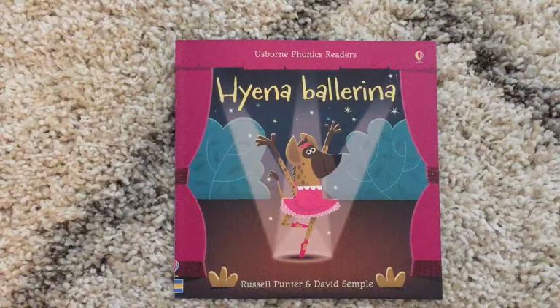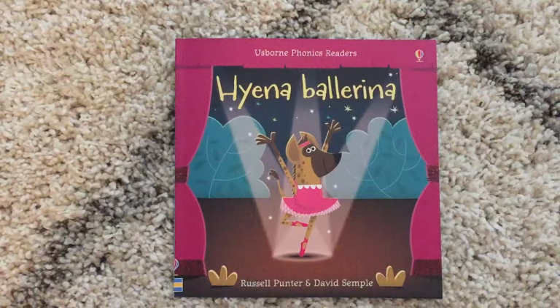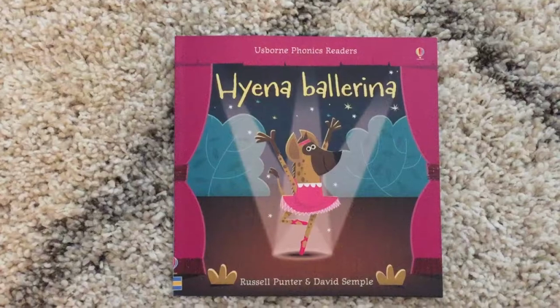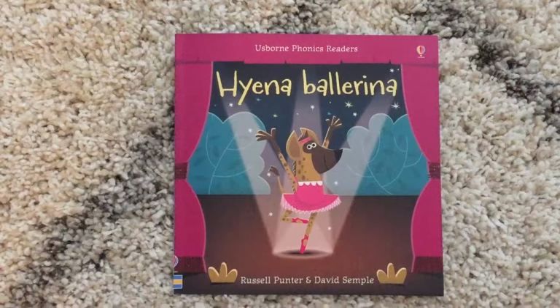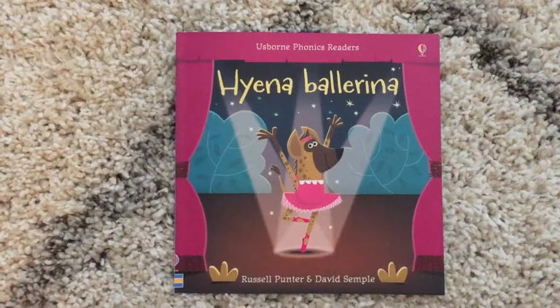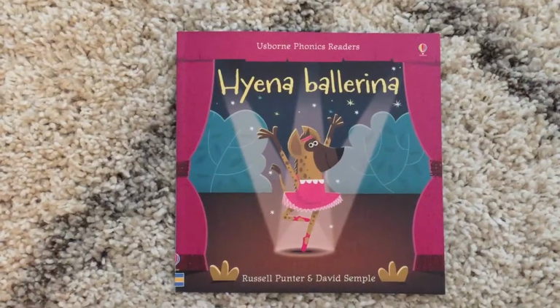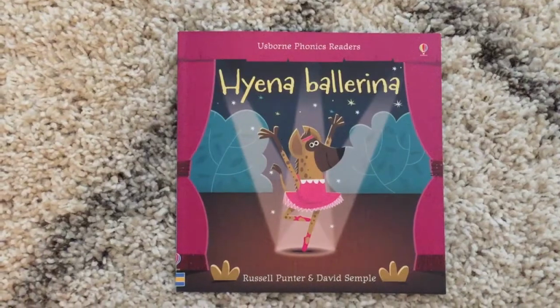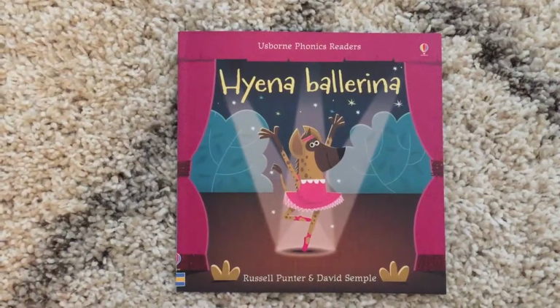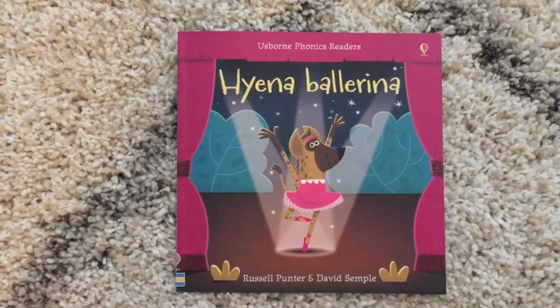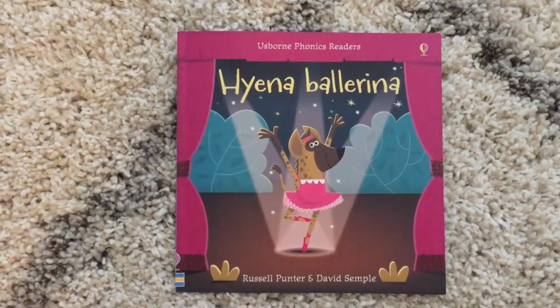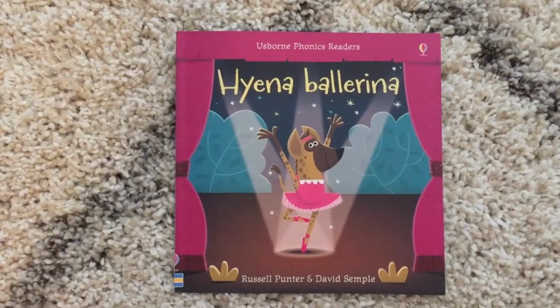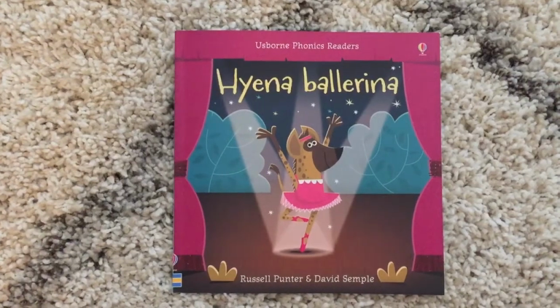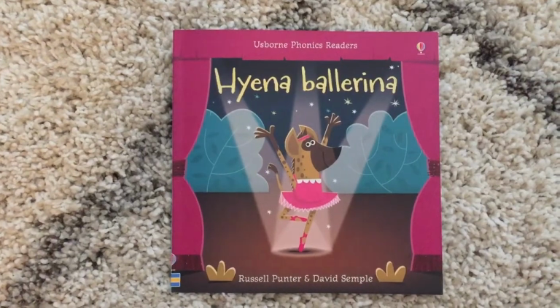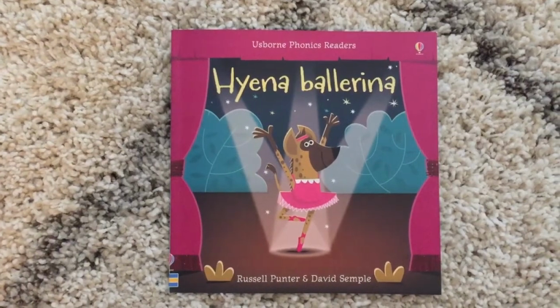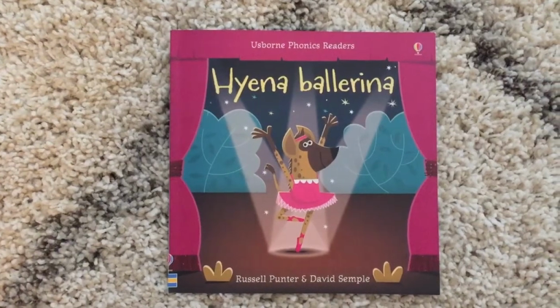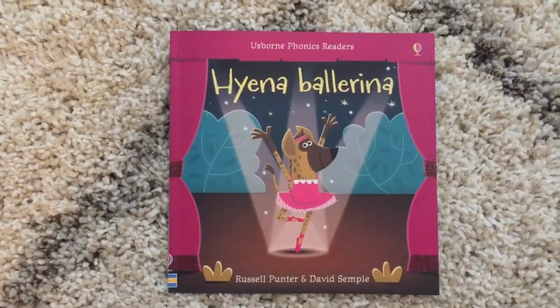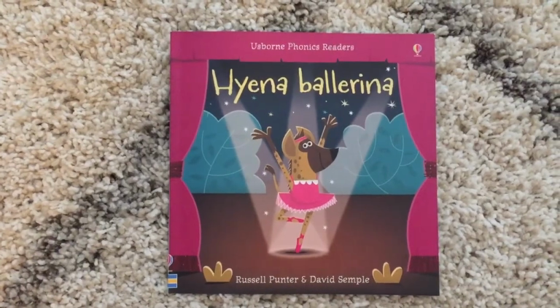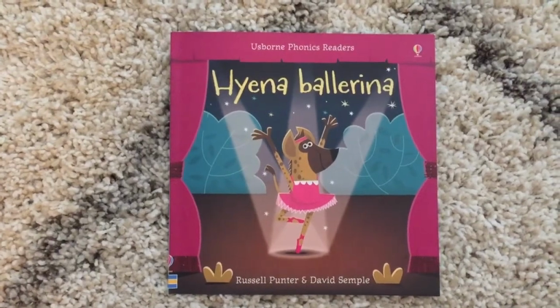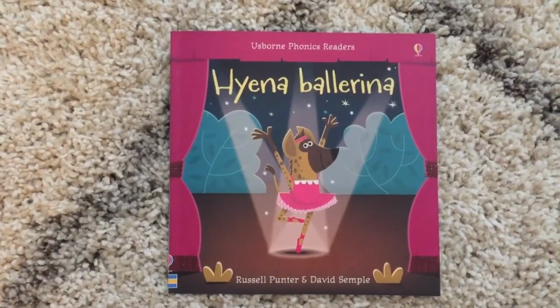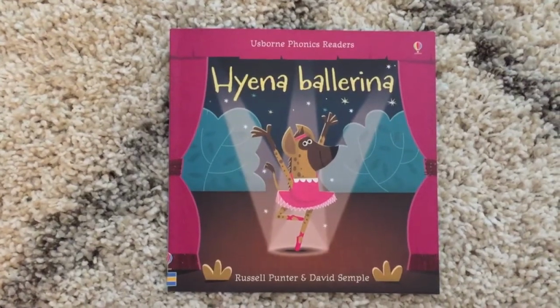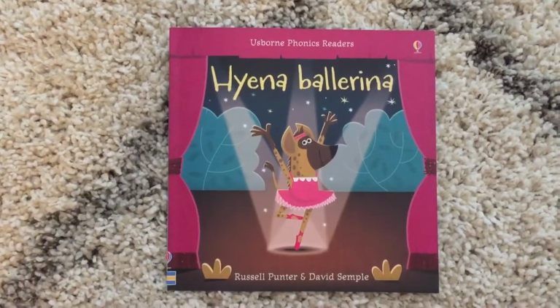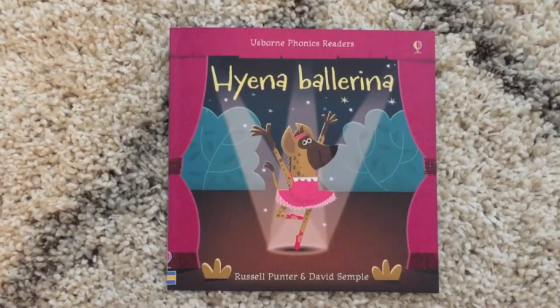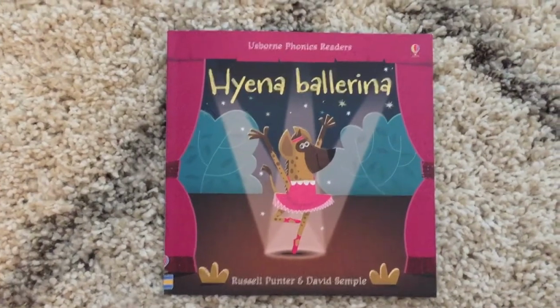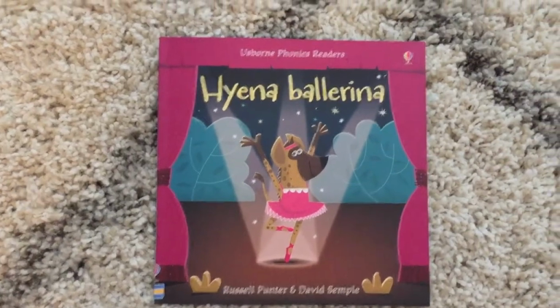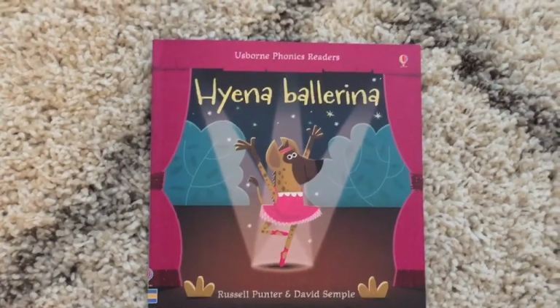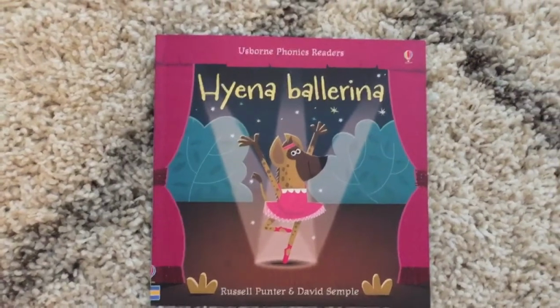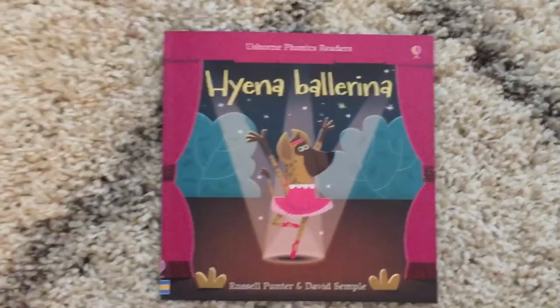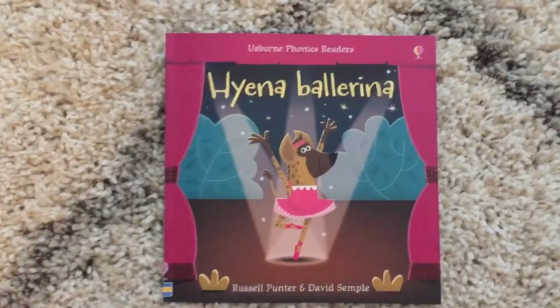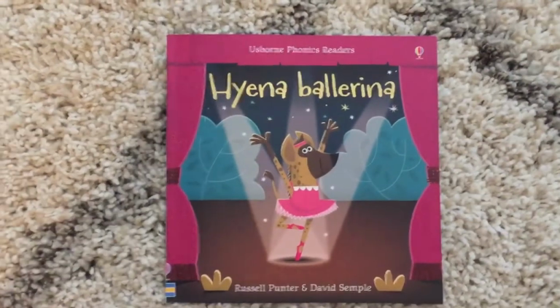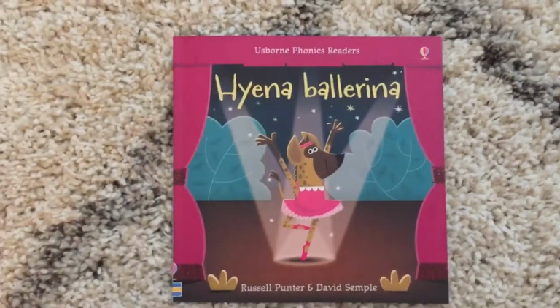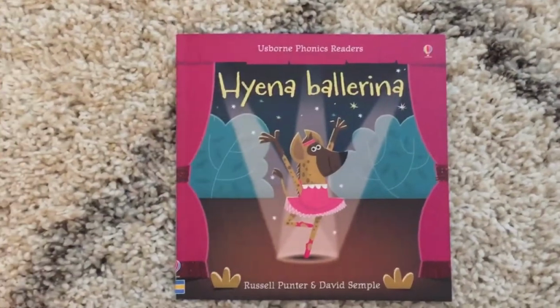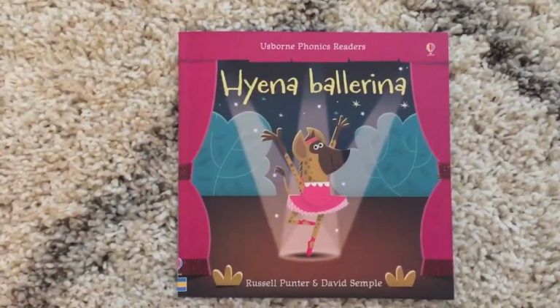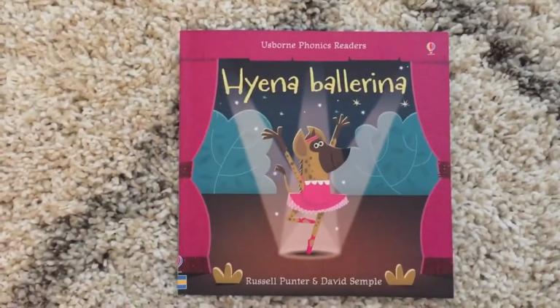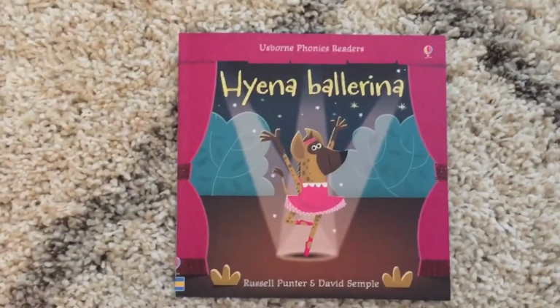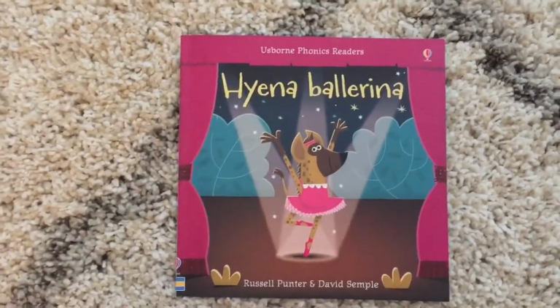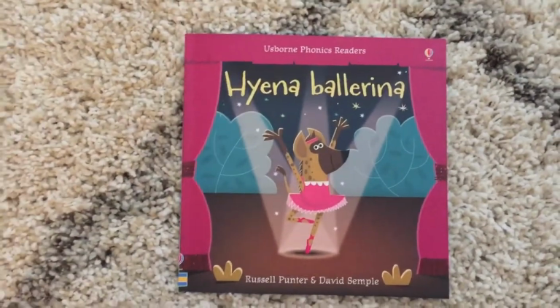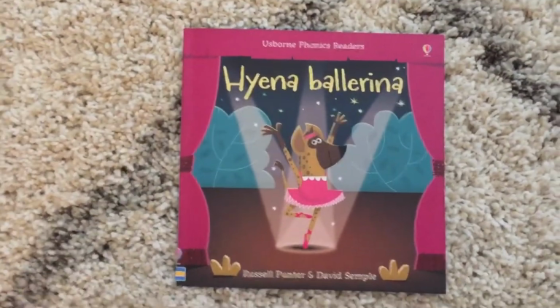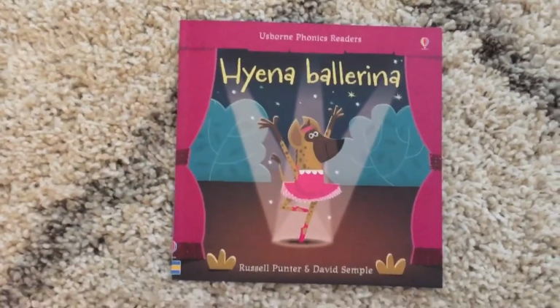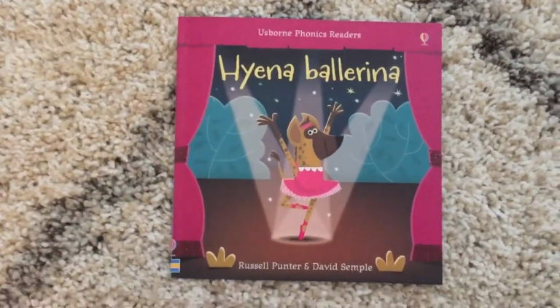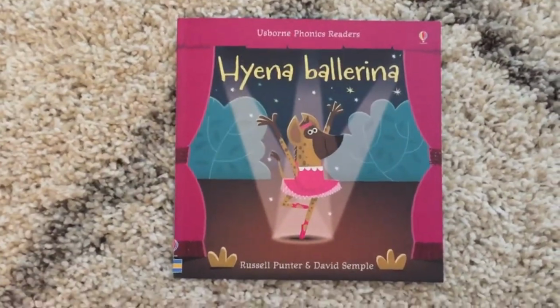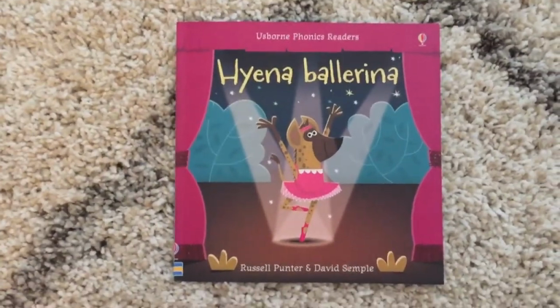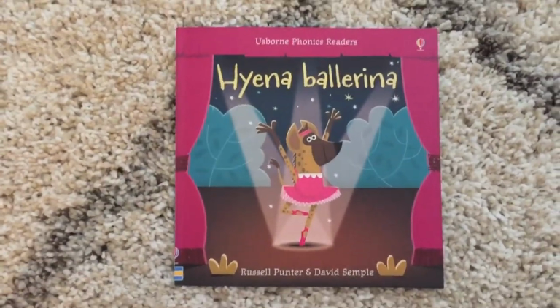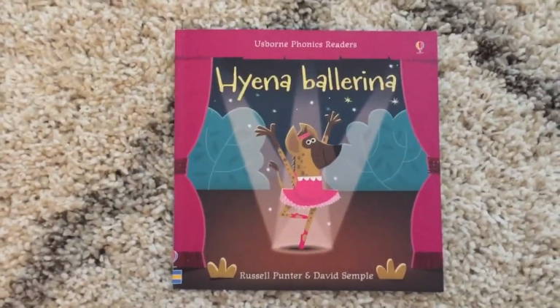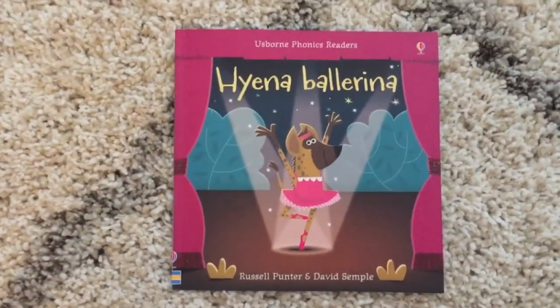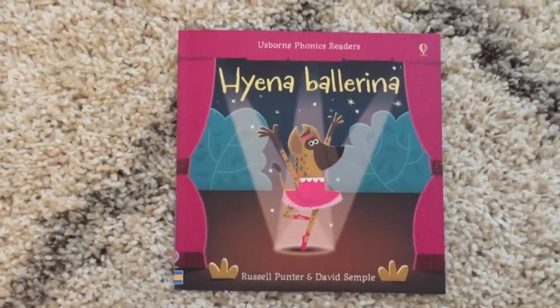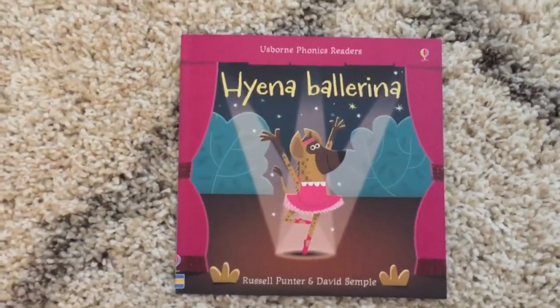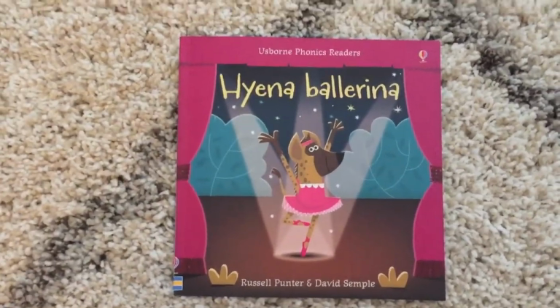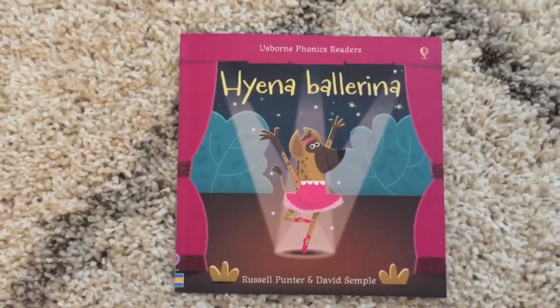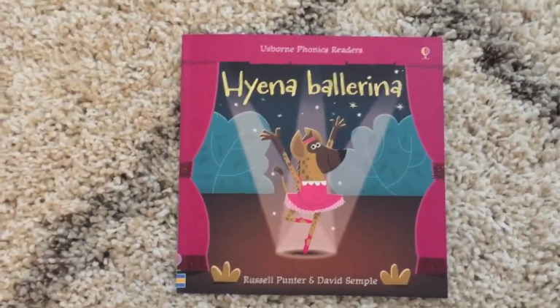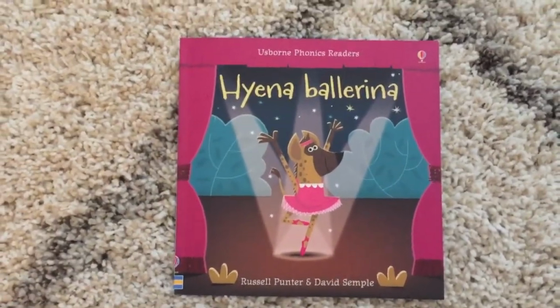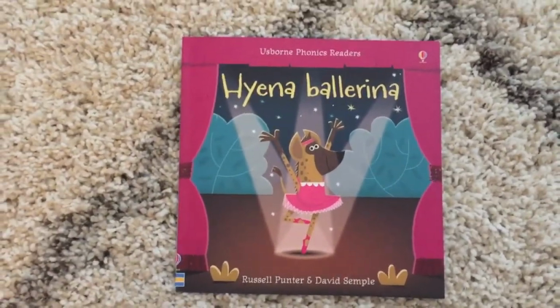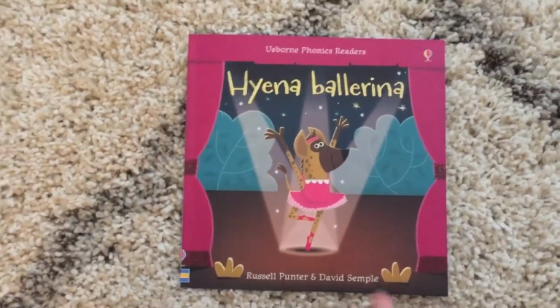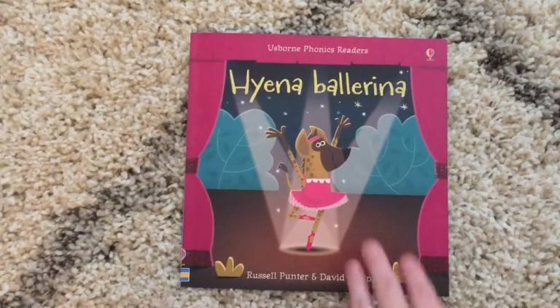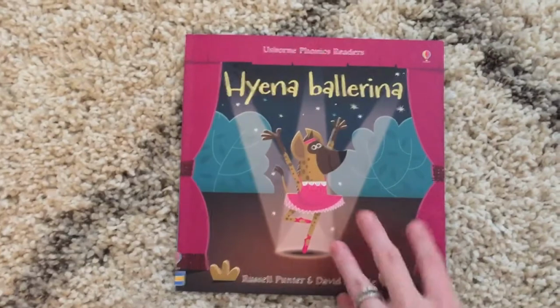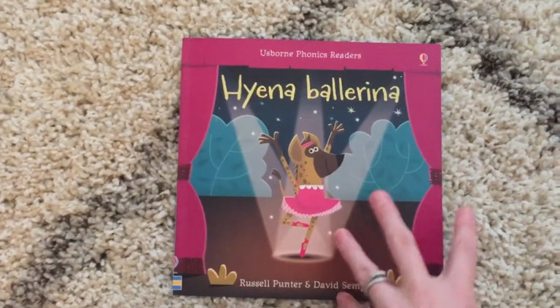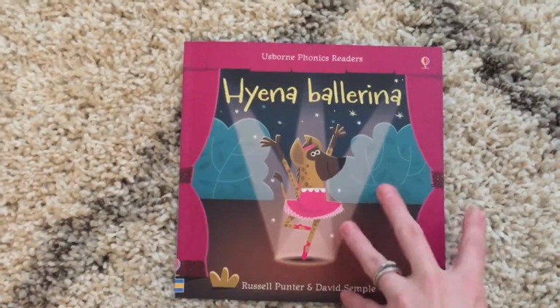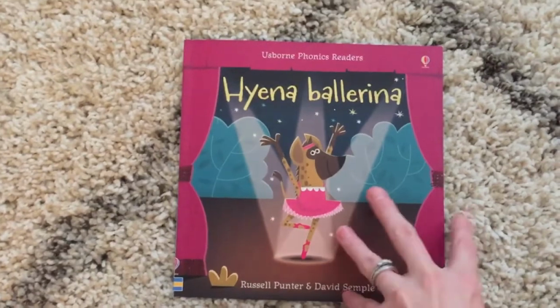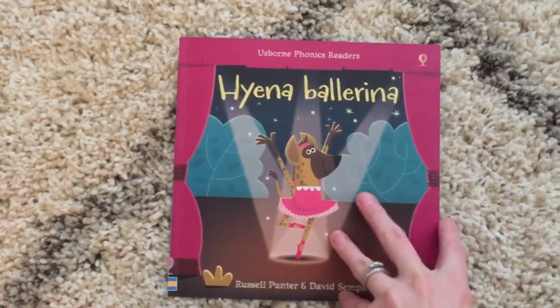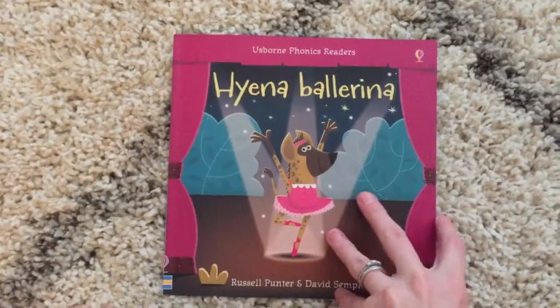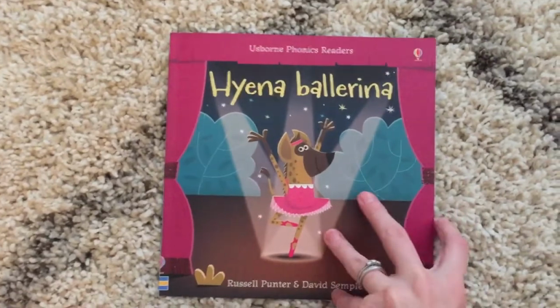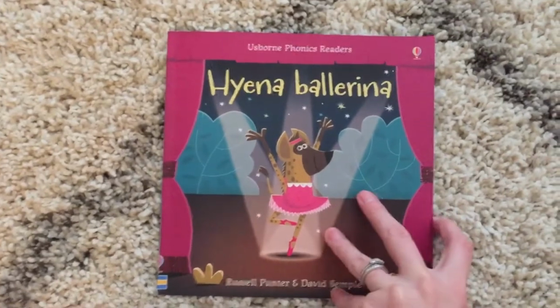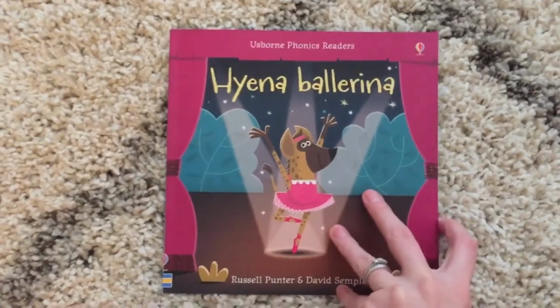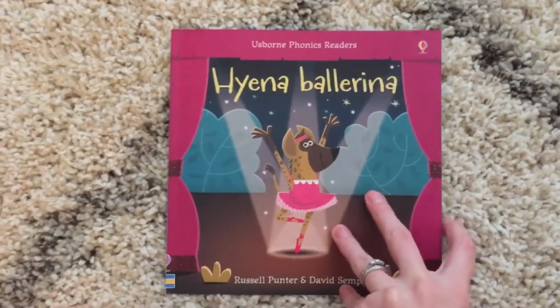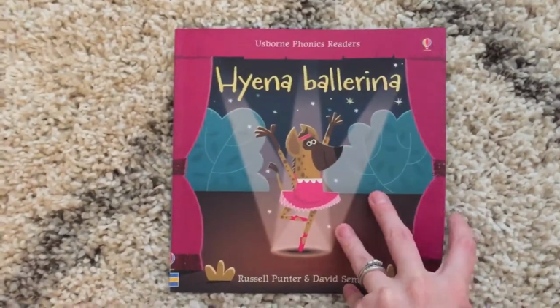Hi, welcome to Amy's Usborne Reading Nook. Today I wanted to show you one of our phonics readers. This one is Hyena Ballerina.